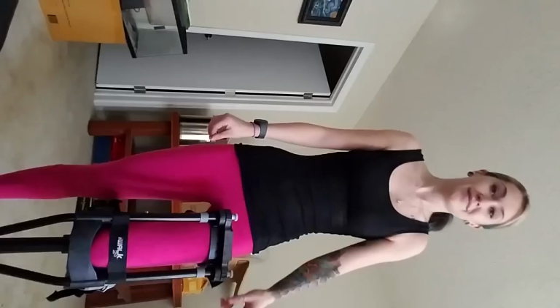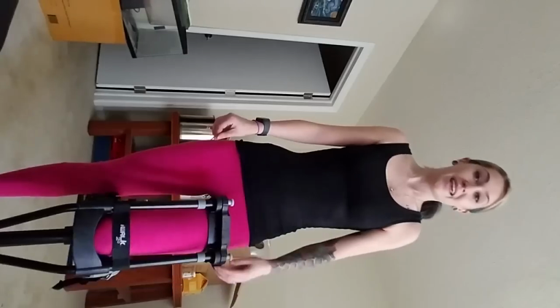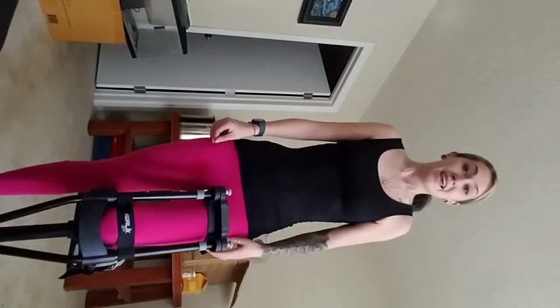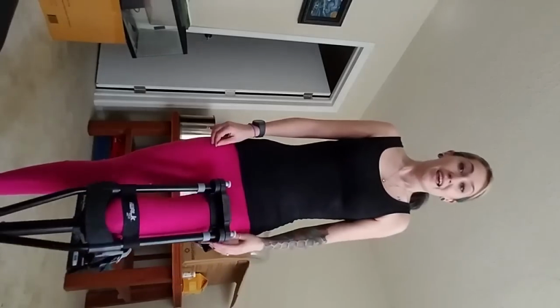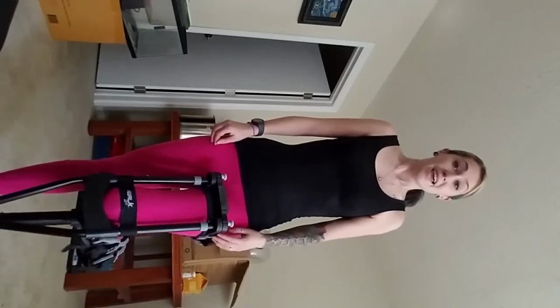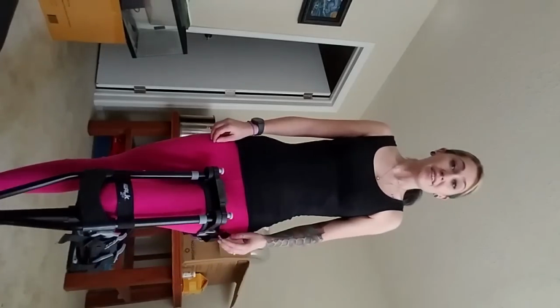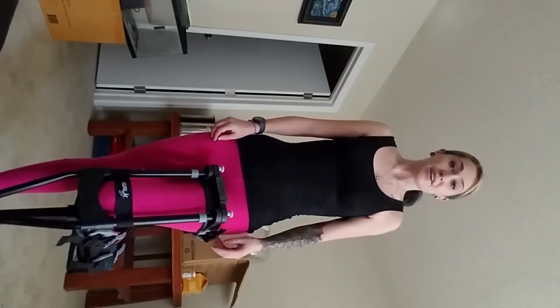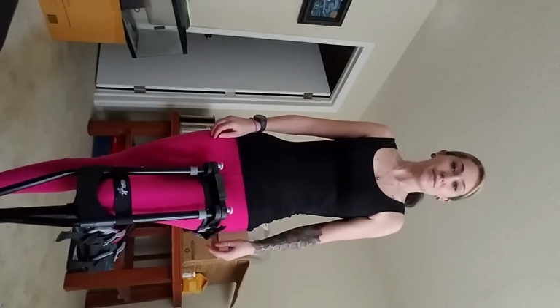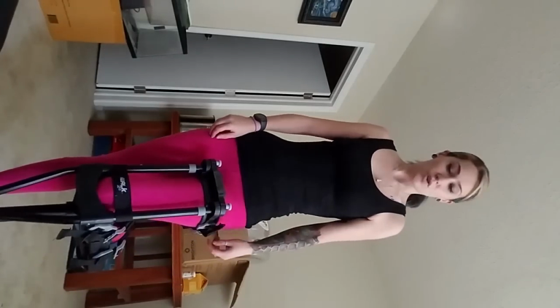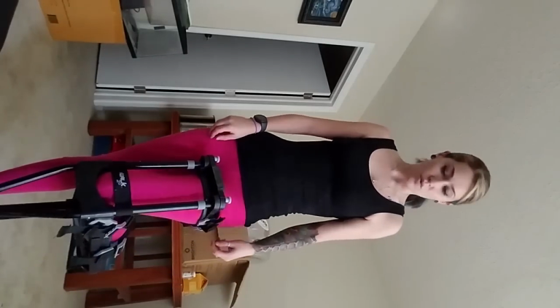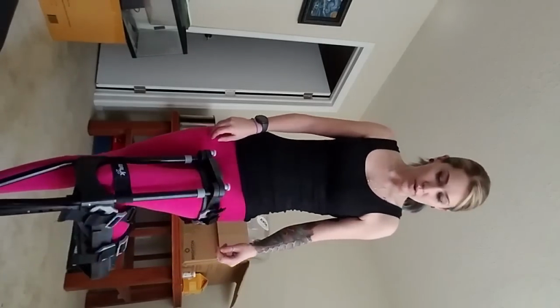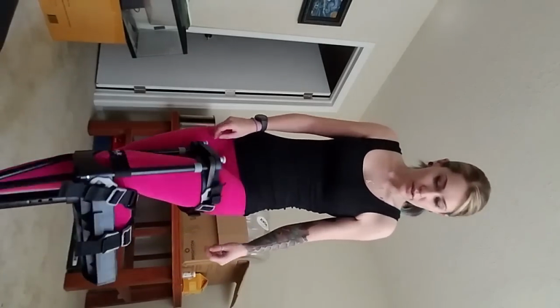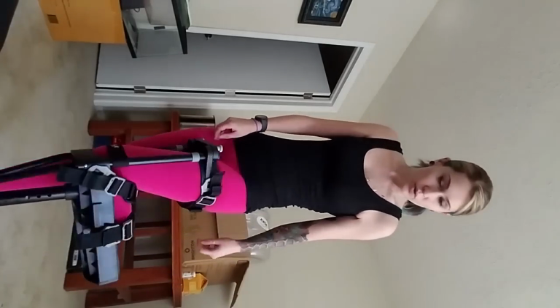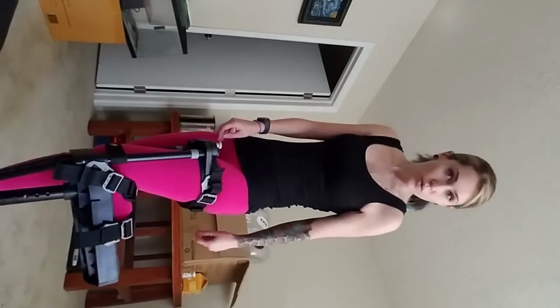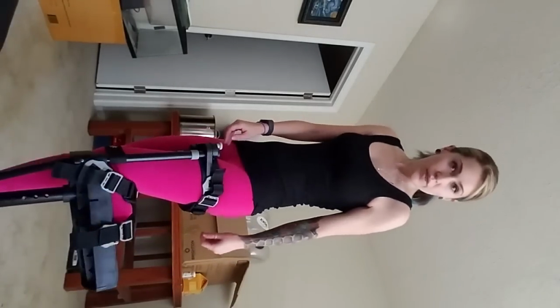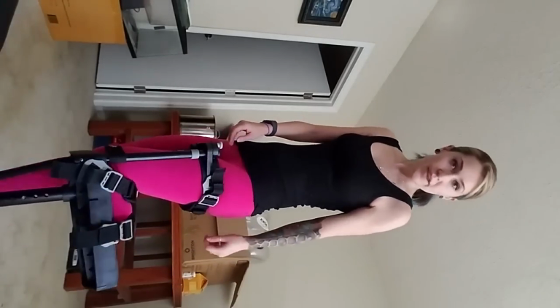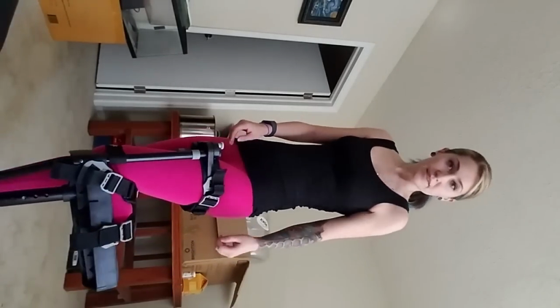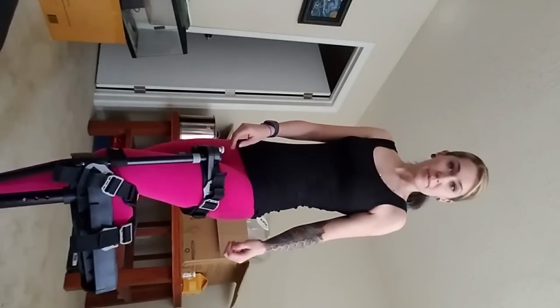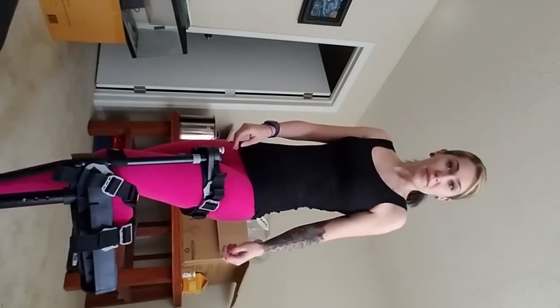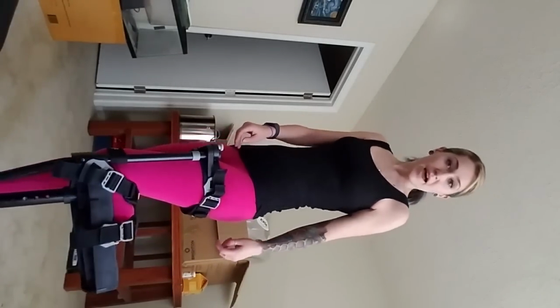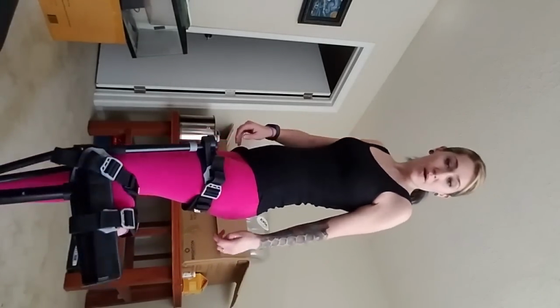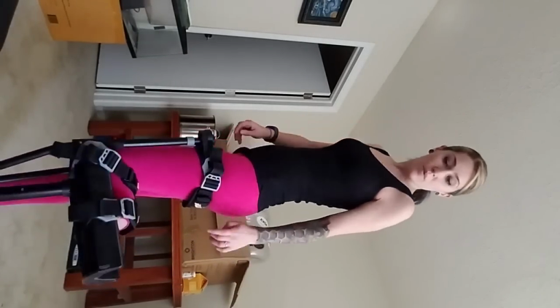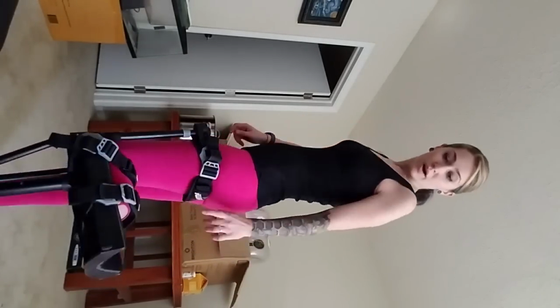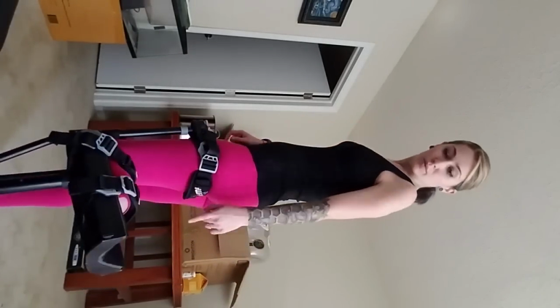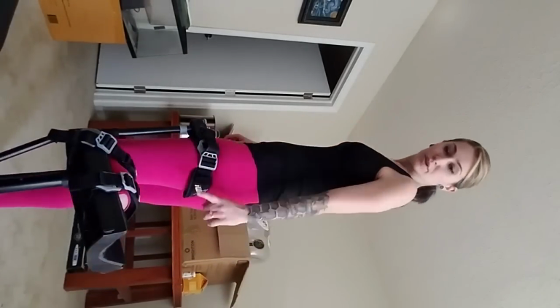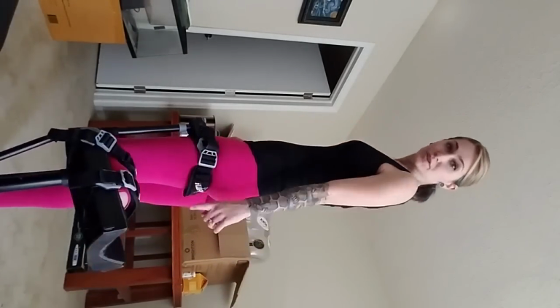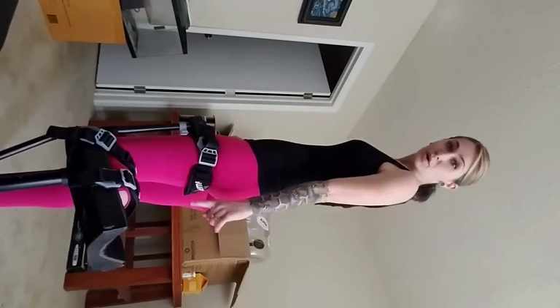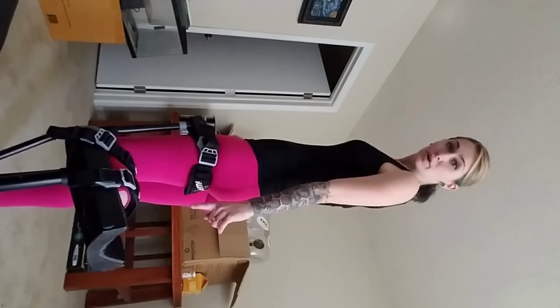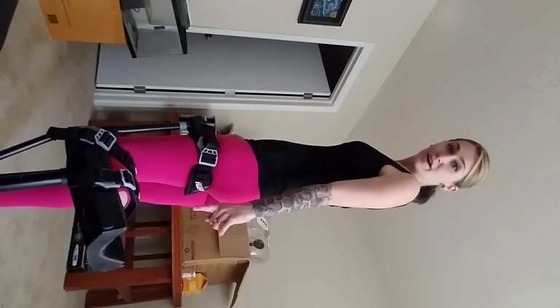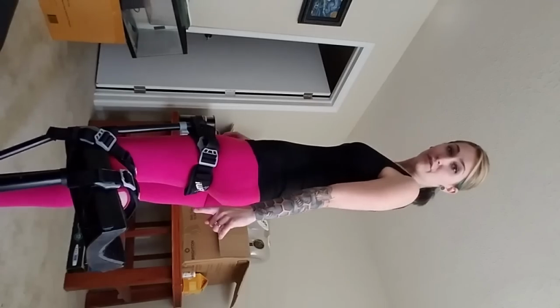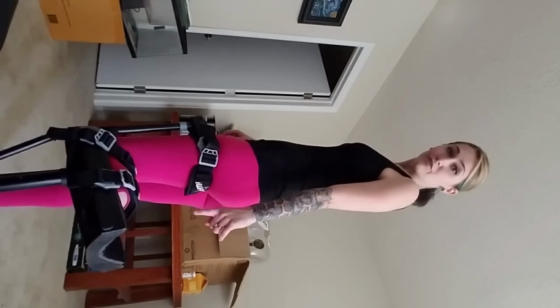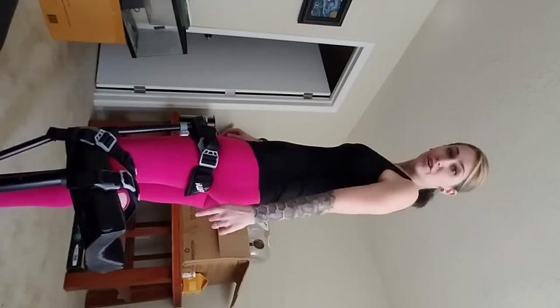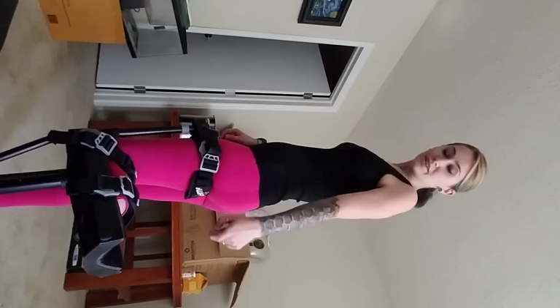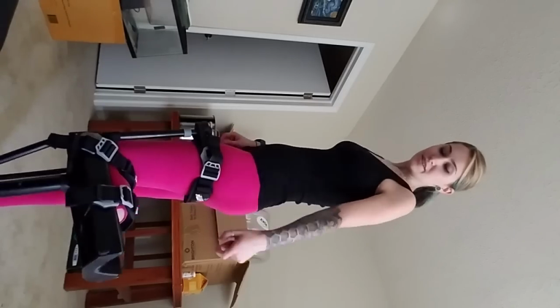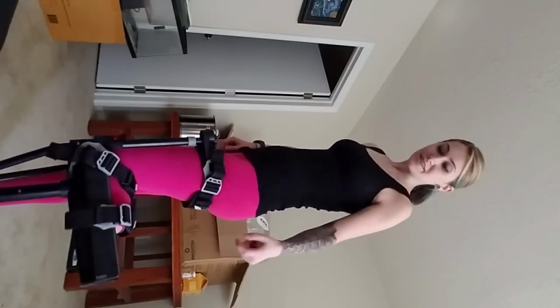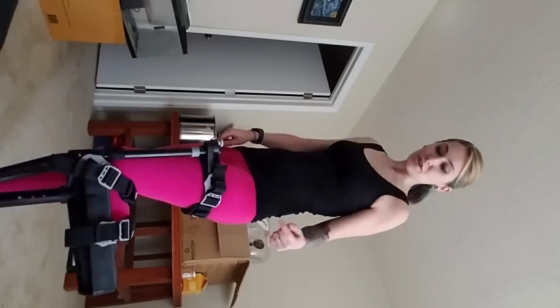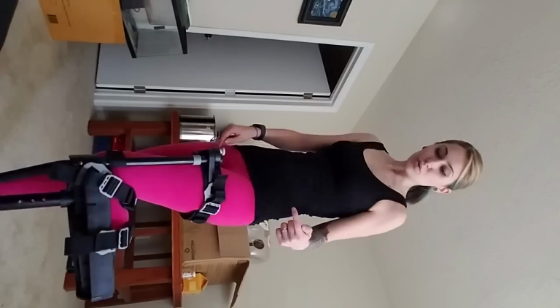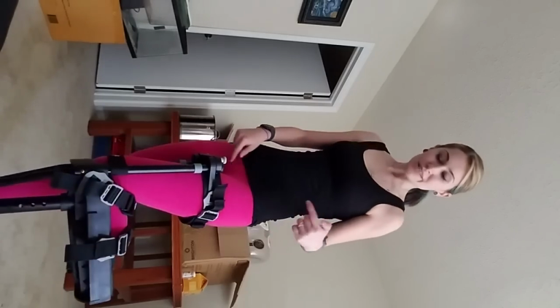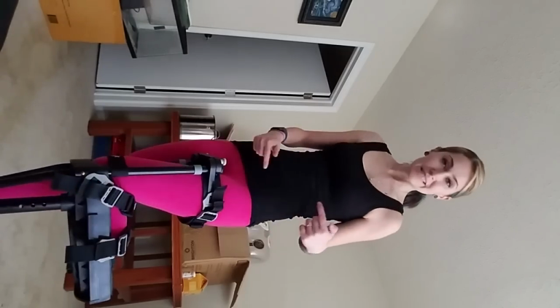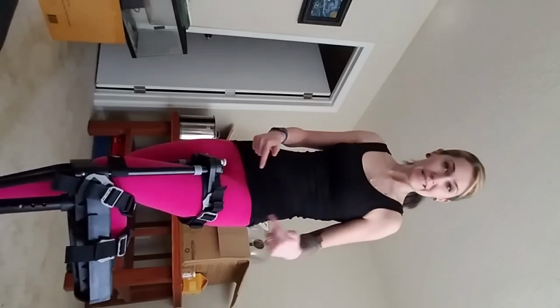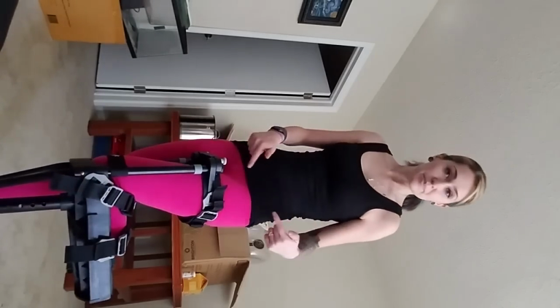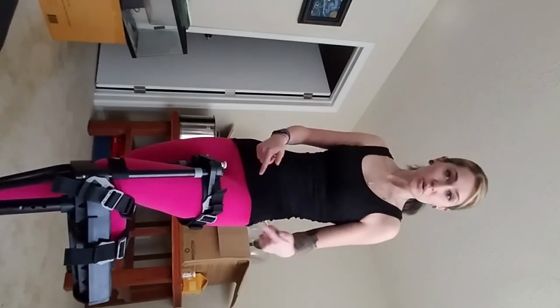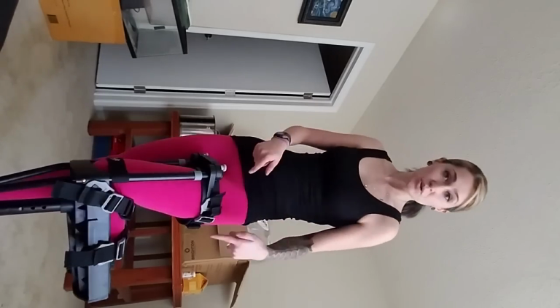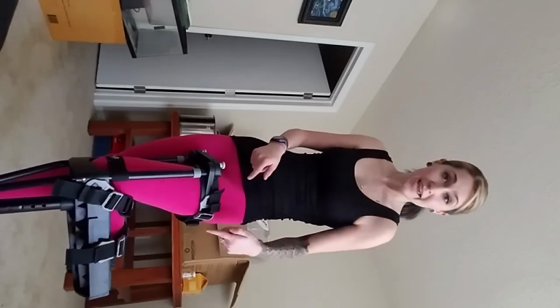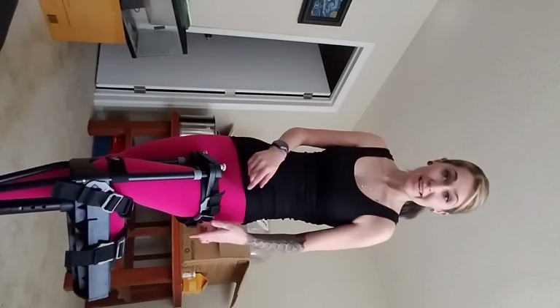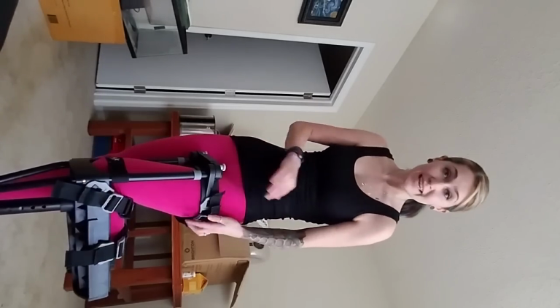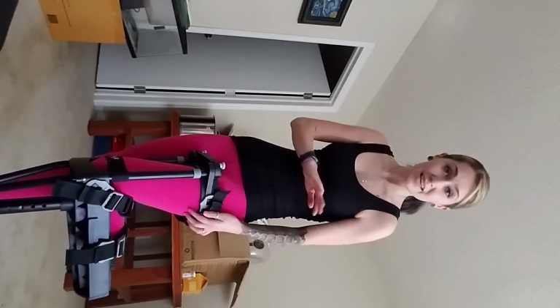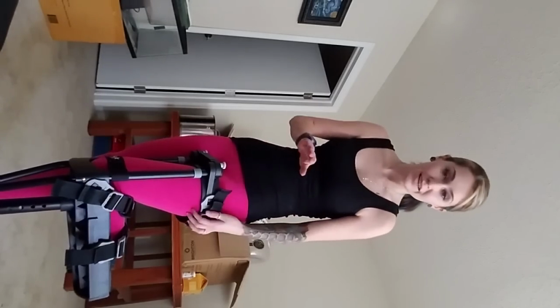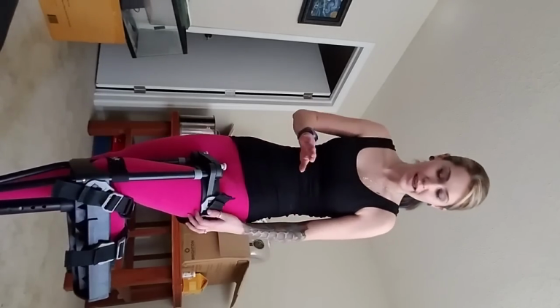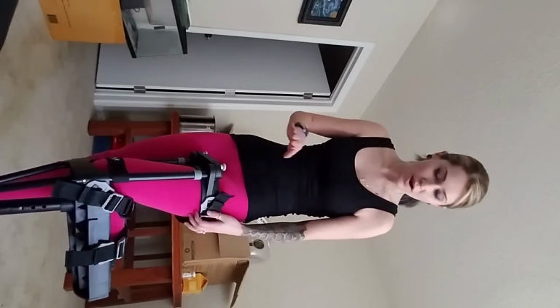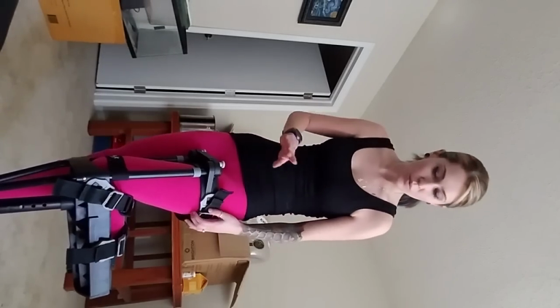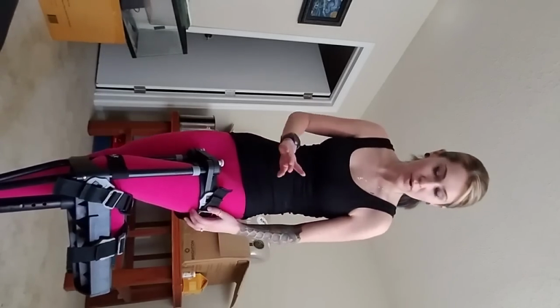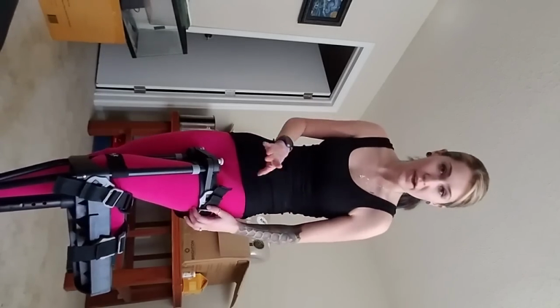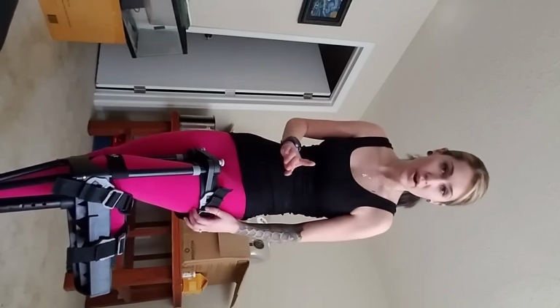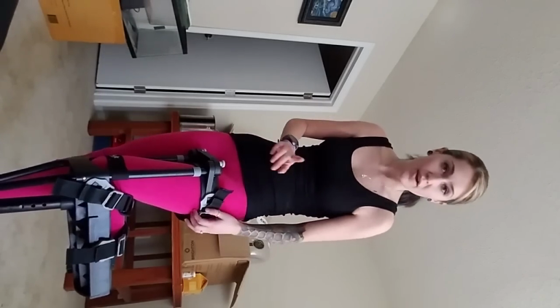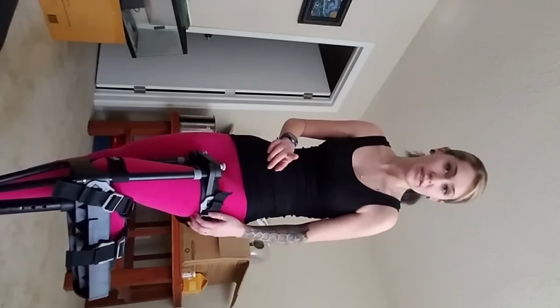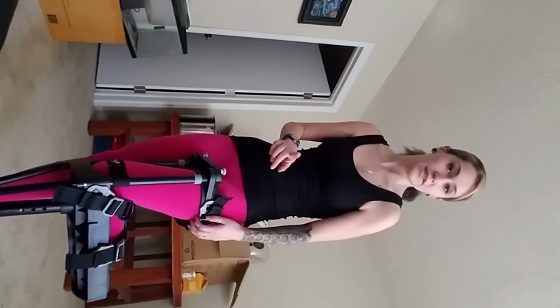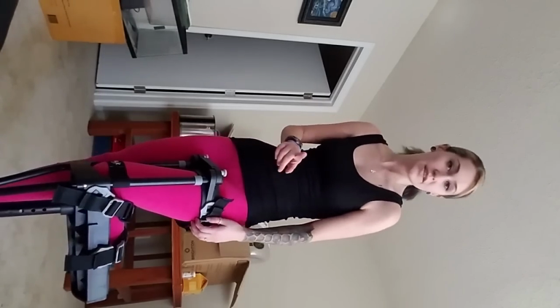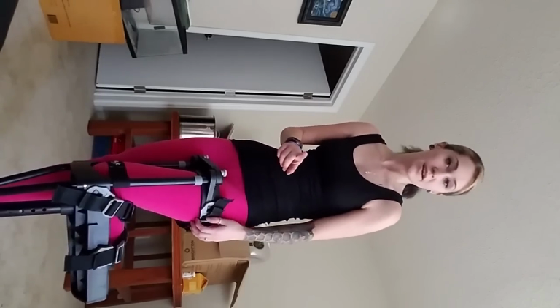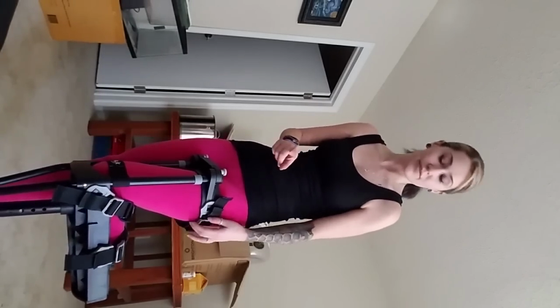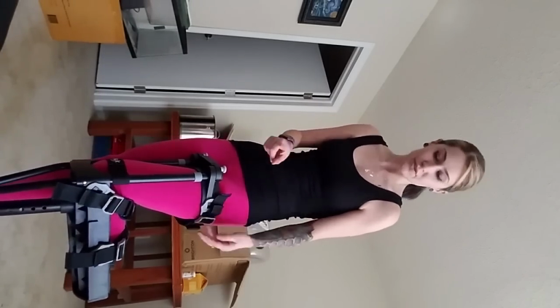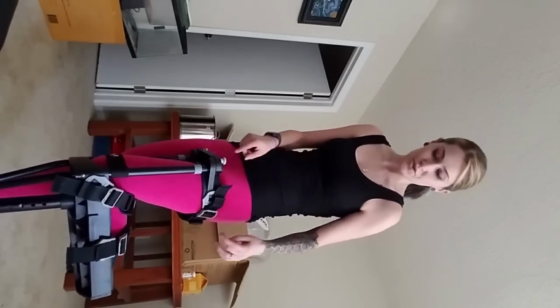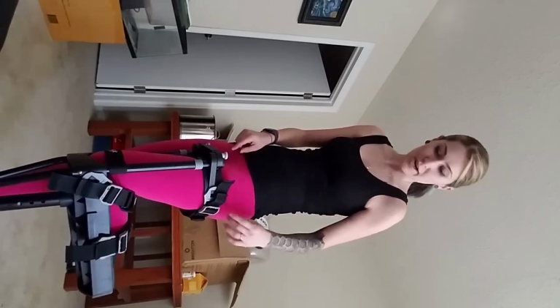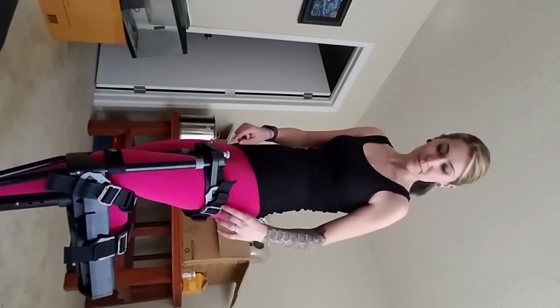Hey there! One of the cool things about the iWalk when you don't have a foot is that you can slip your leg in and out without having to take off the straps.